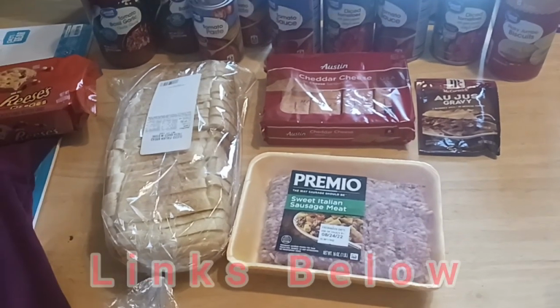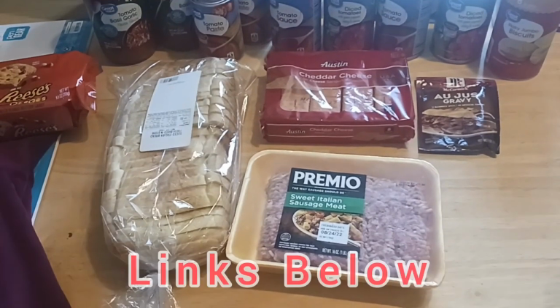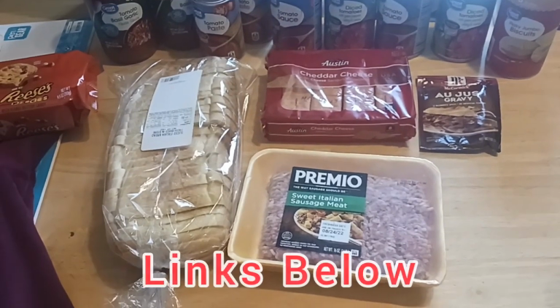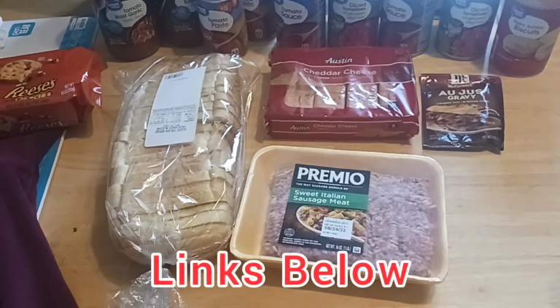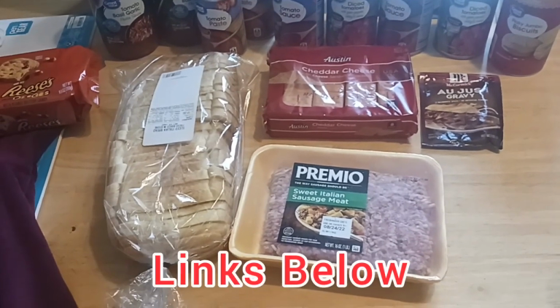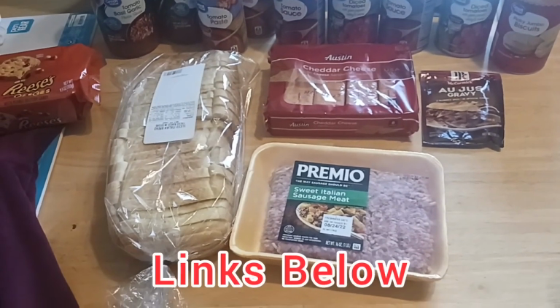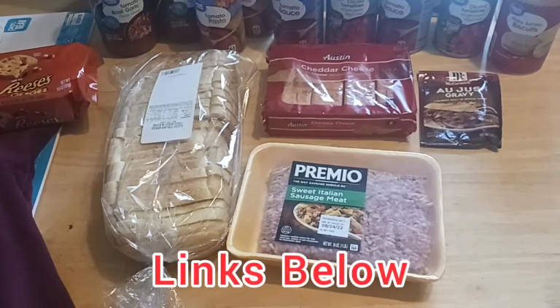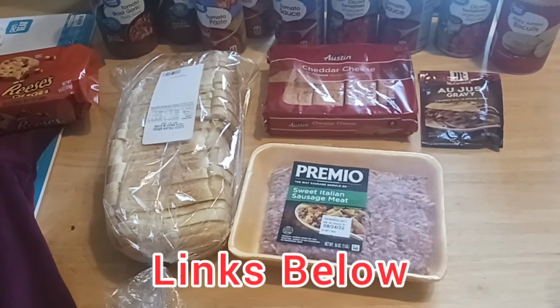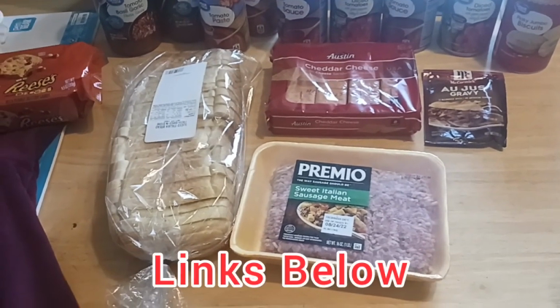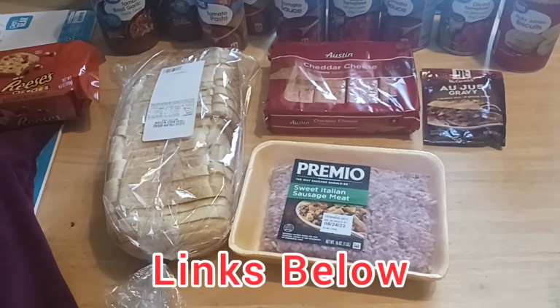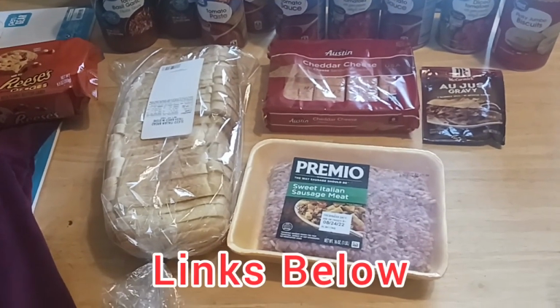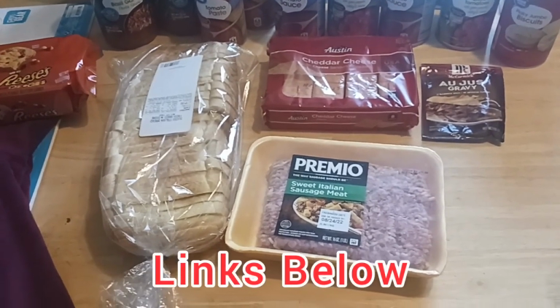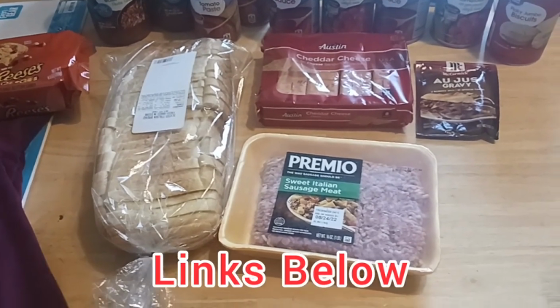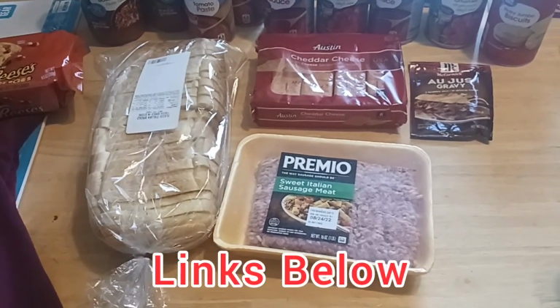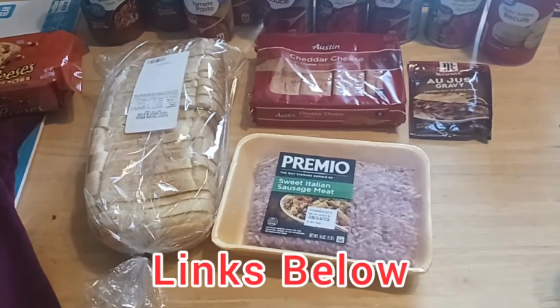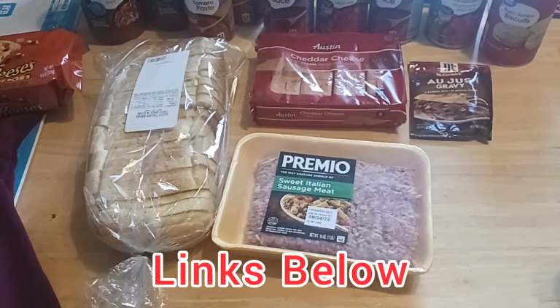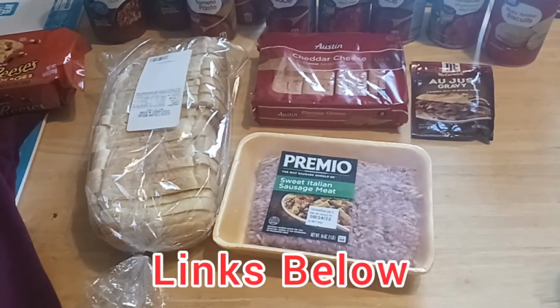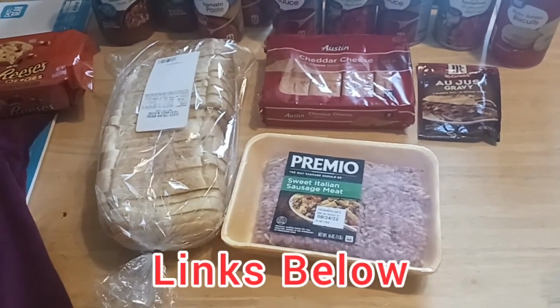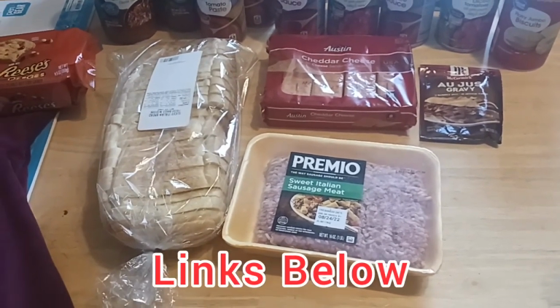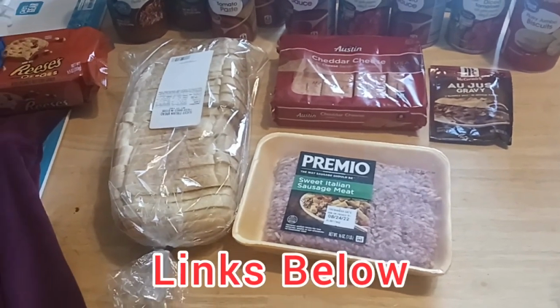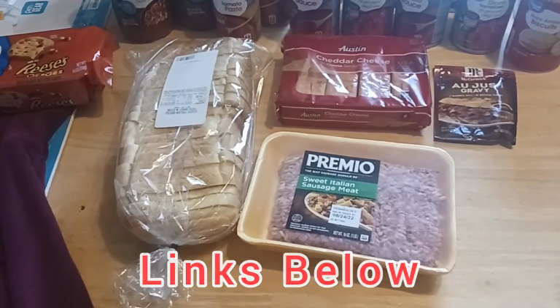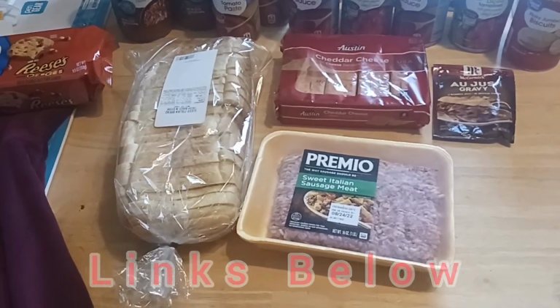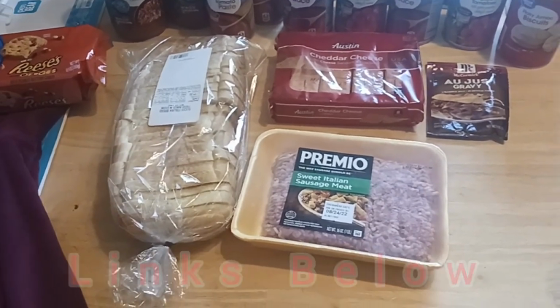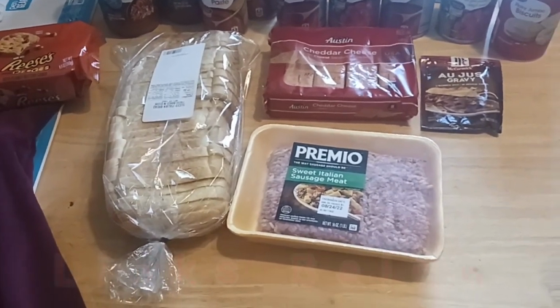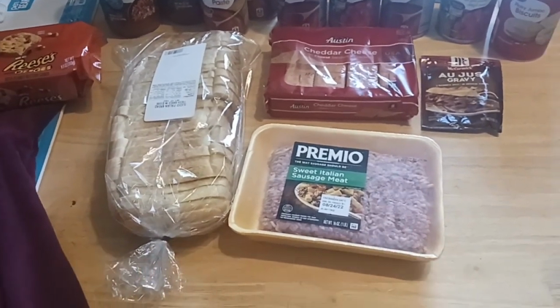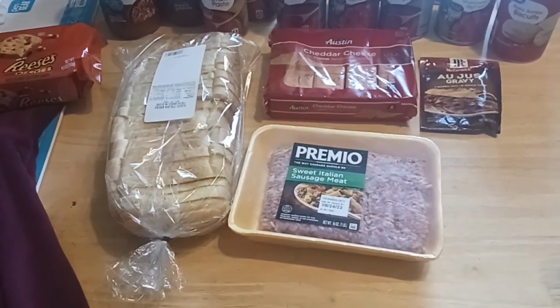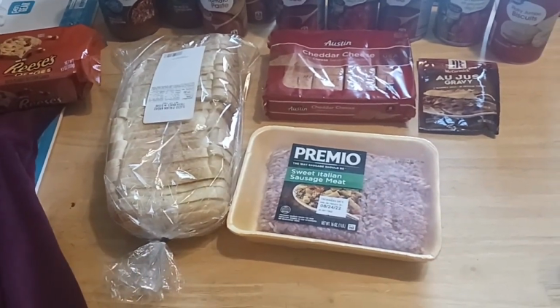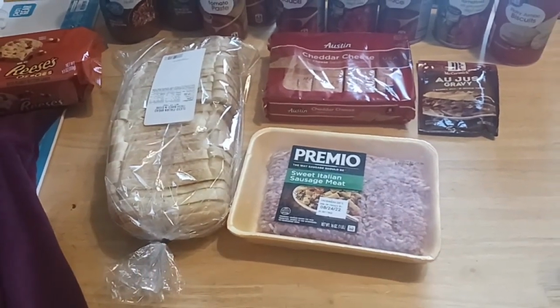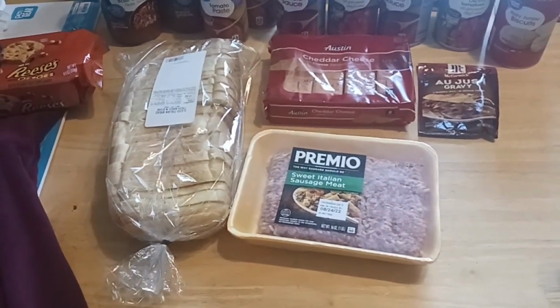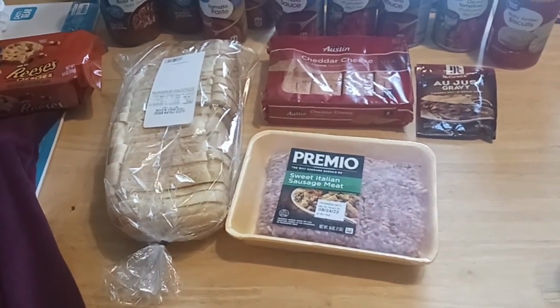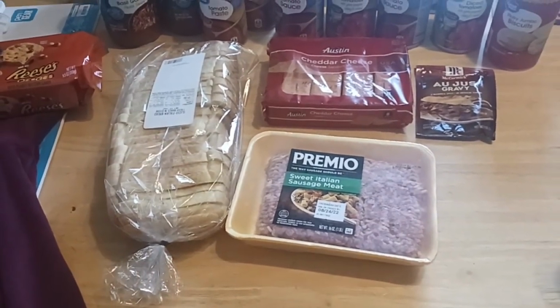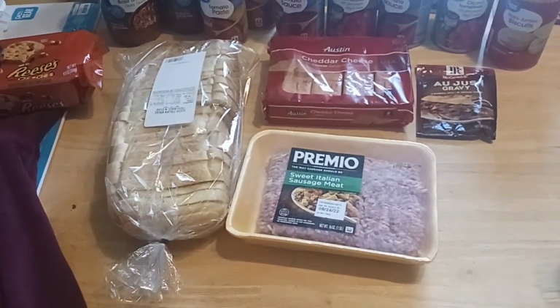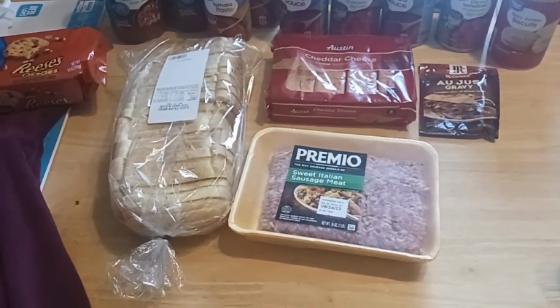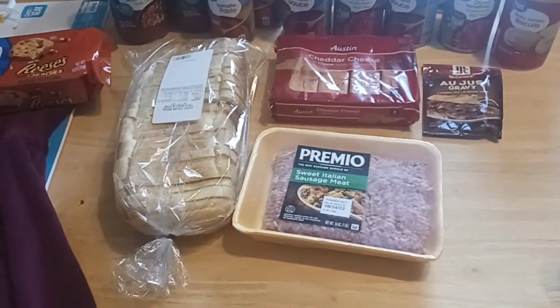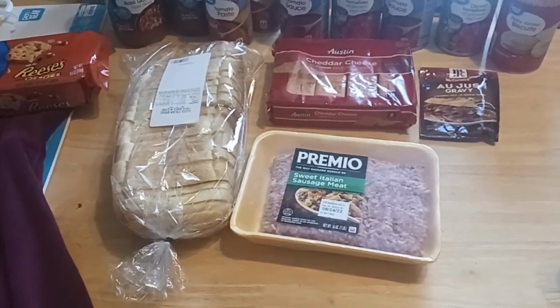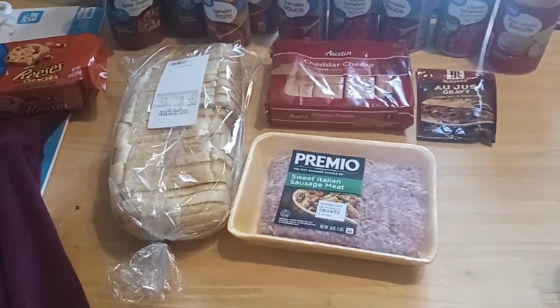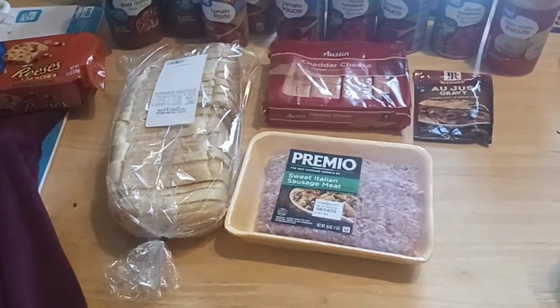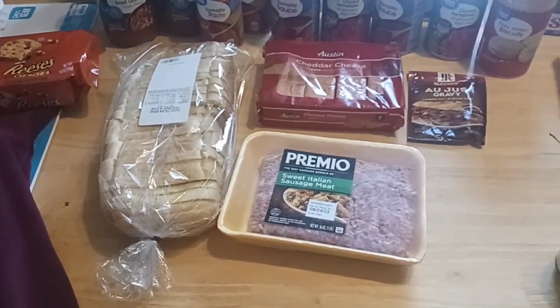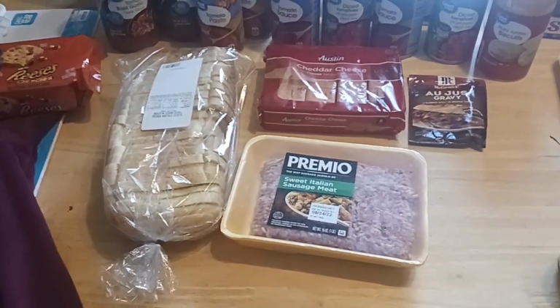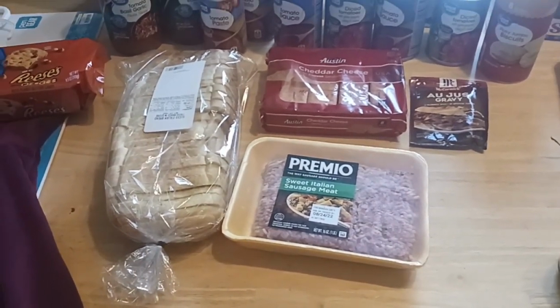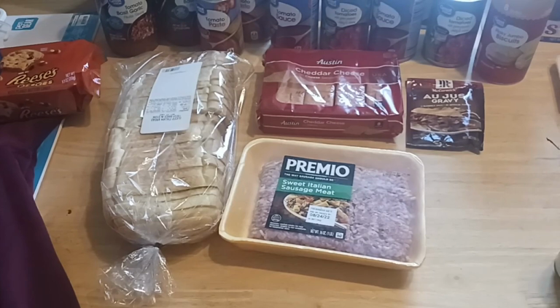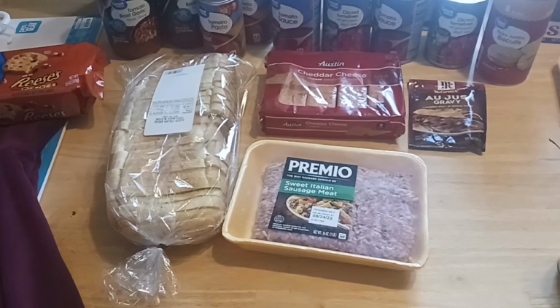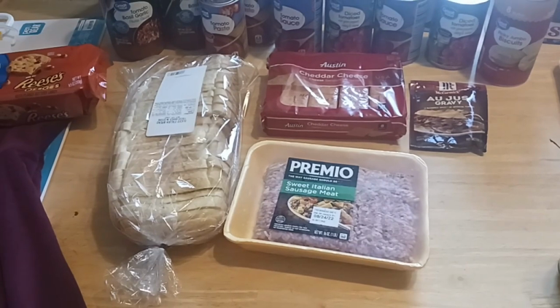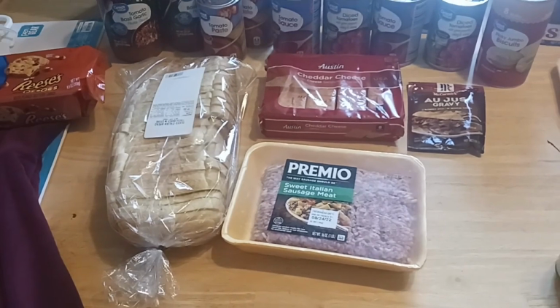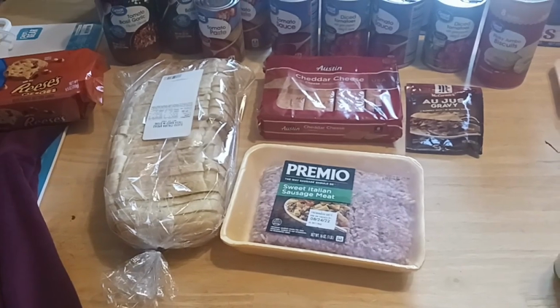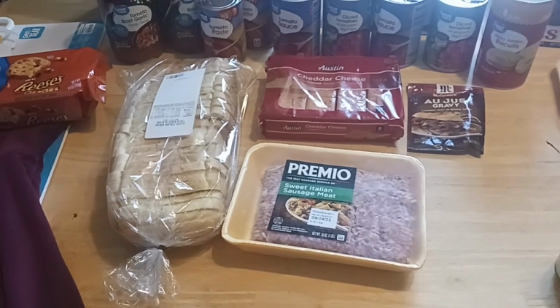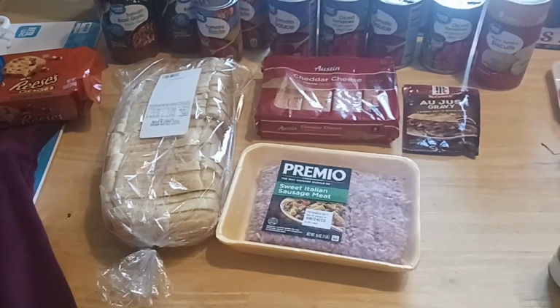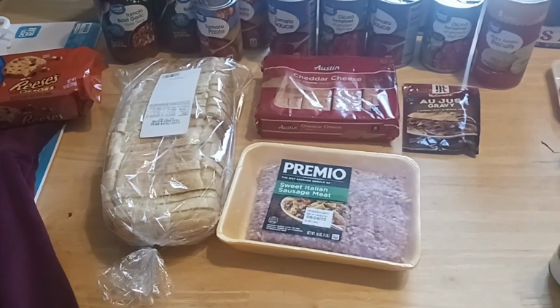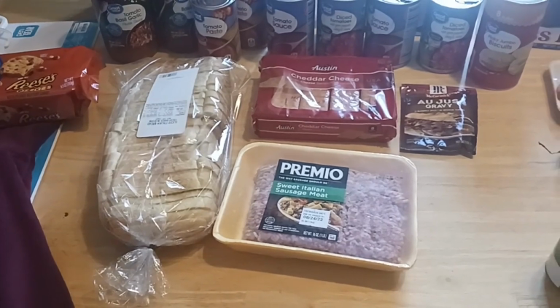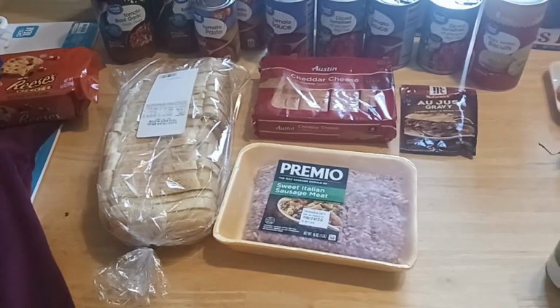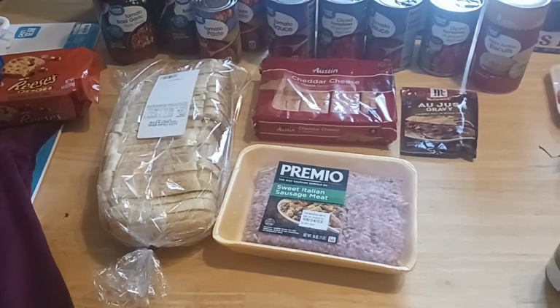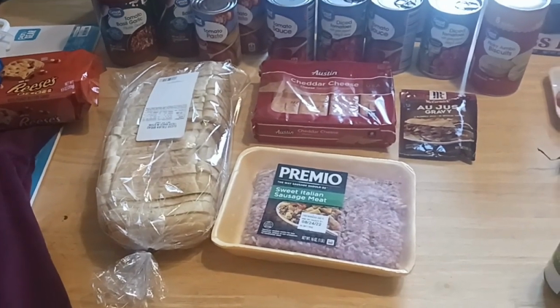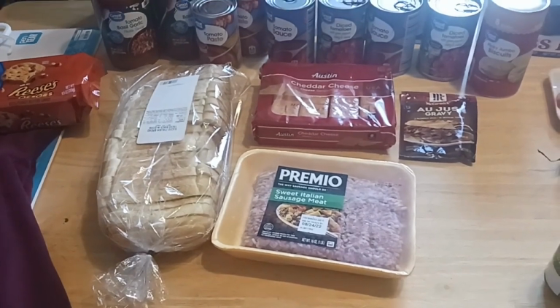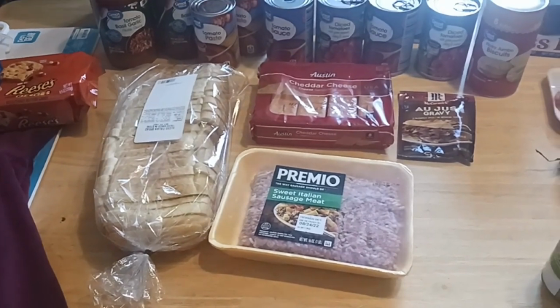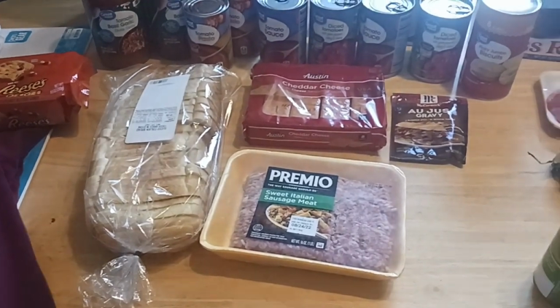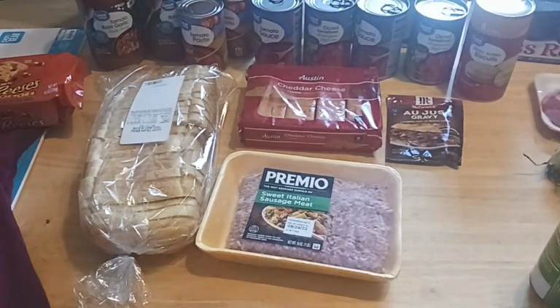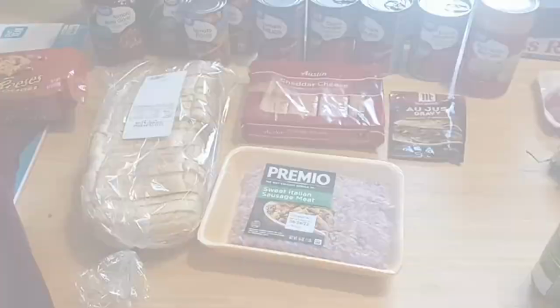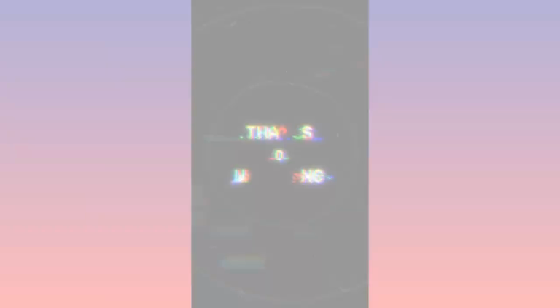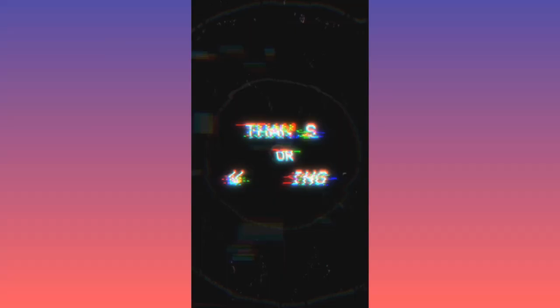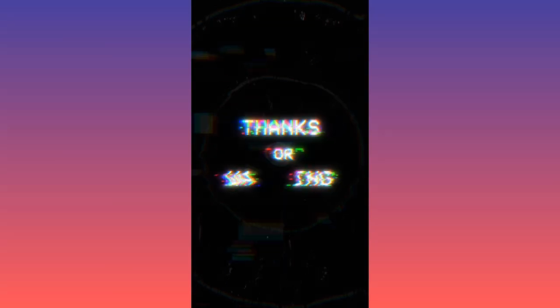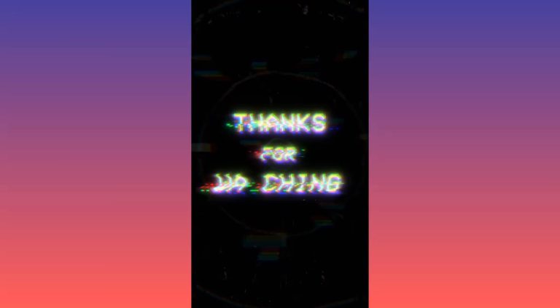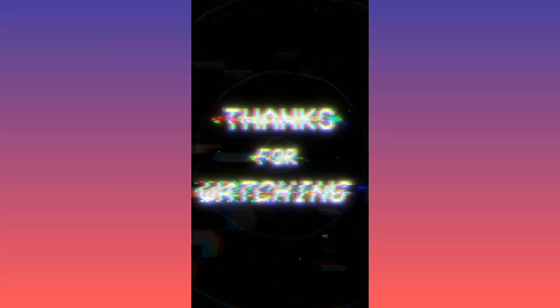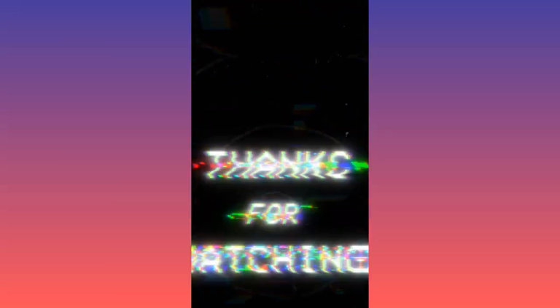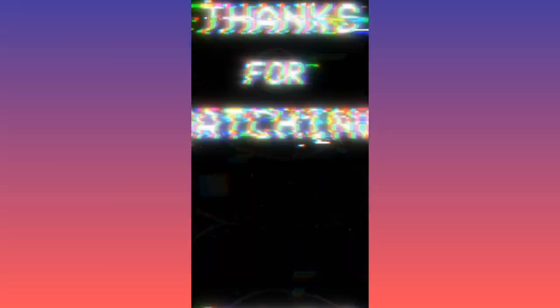Our playlists are listed in our description box down below with all the rules for the giveaways and a newly user-friendly description box. Thank you for watching. Bye!